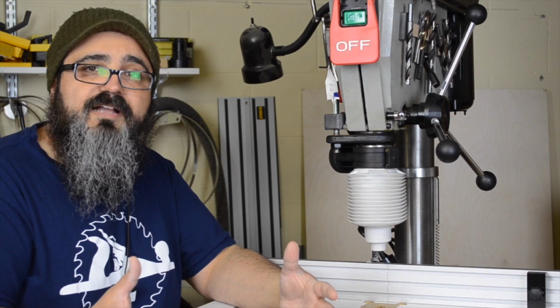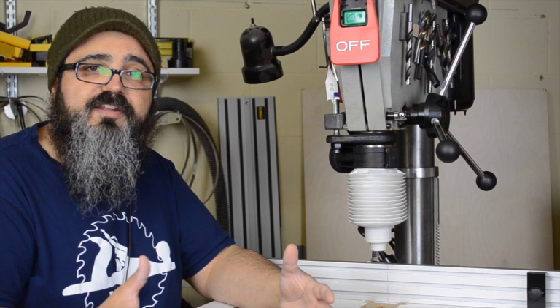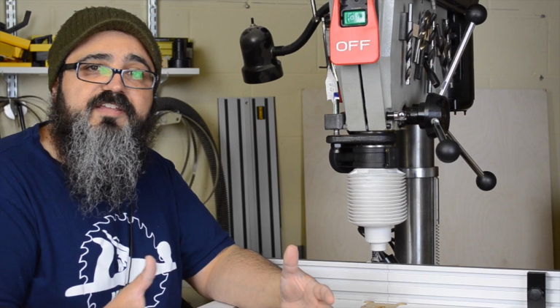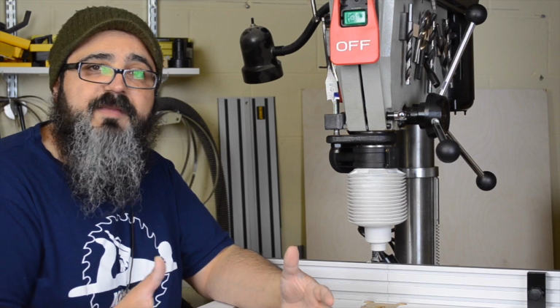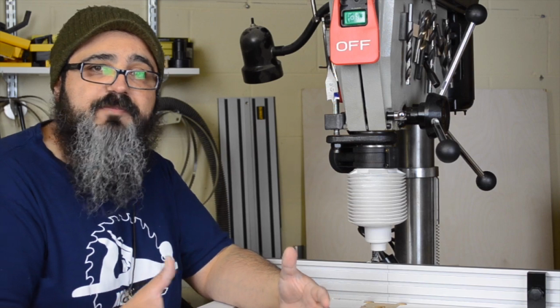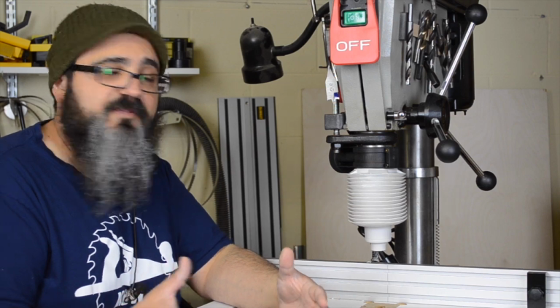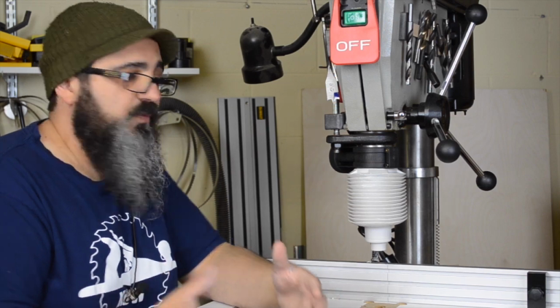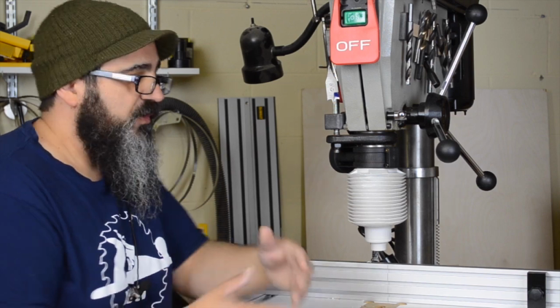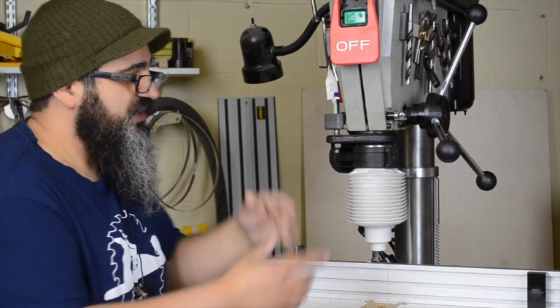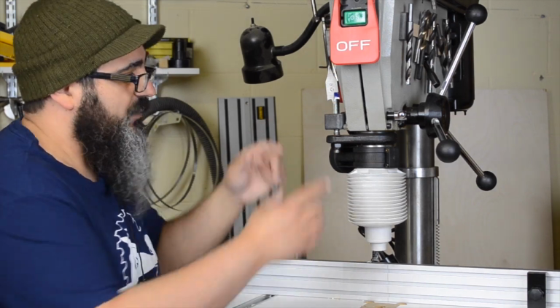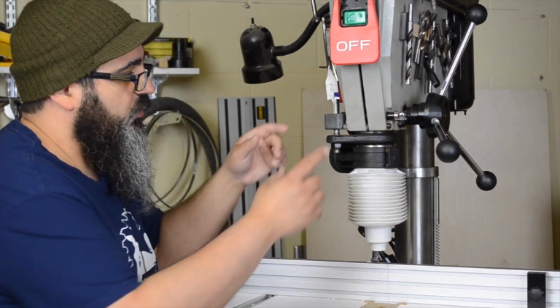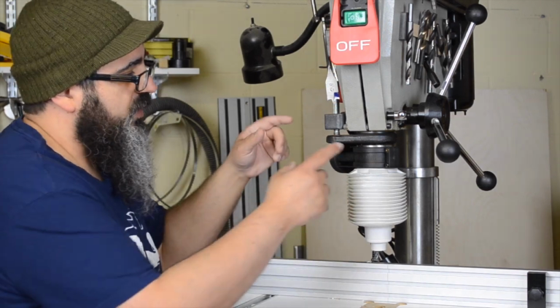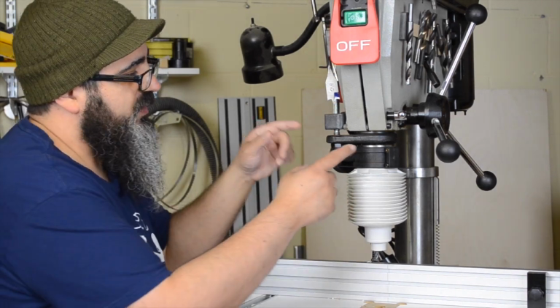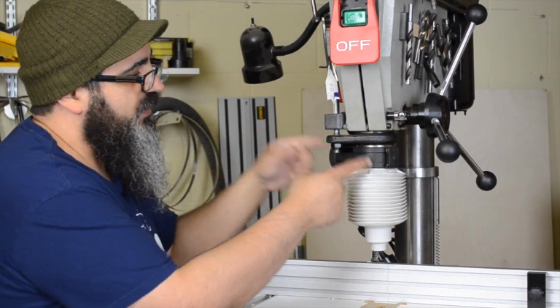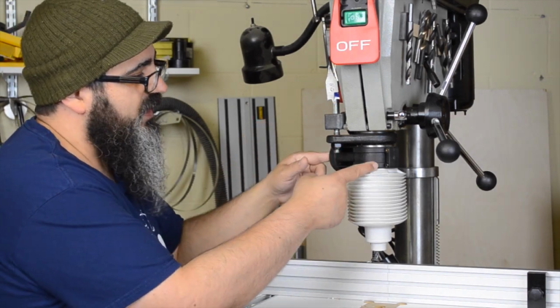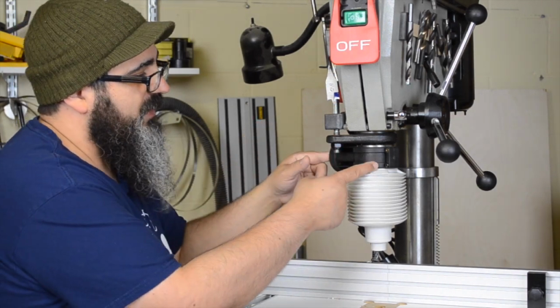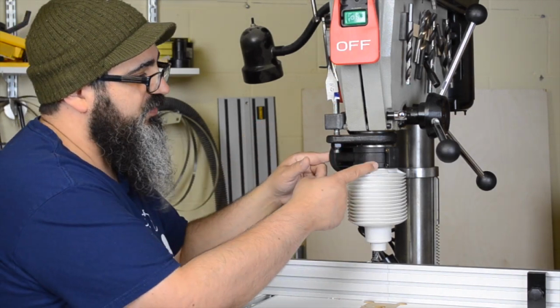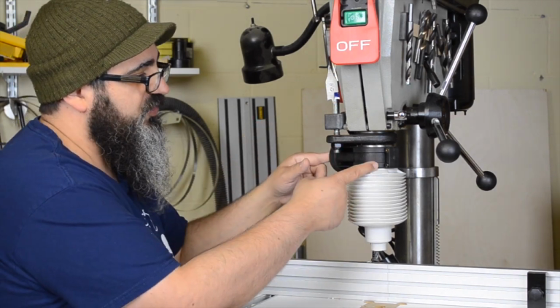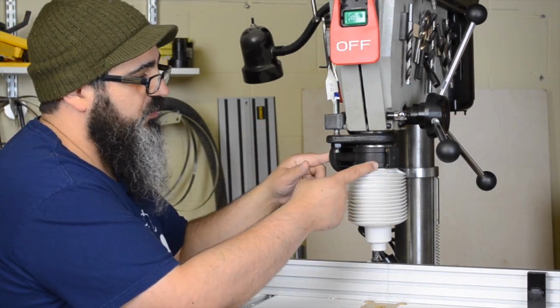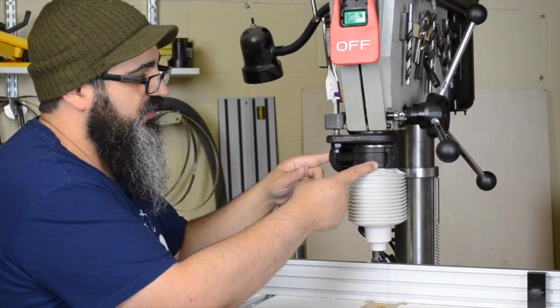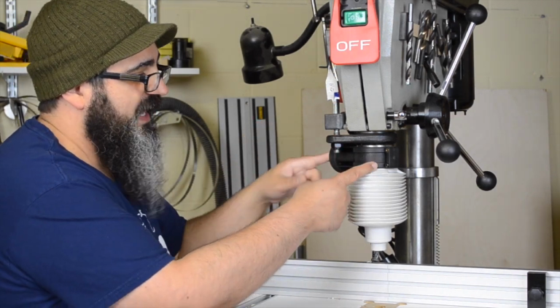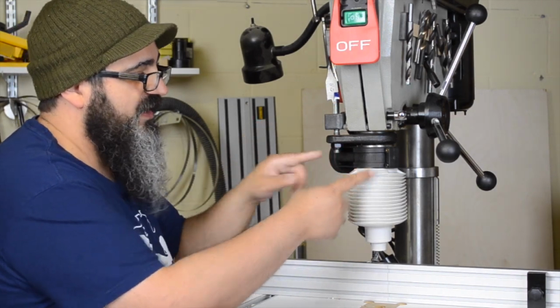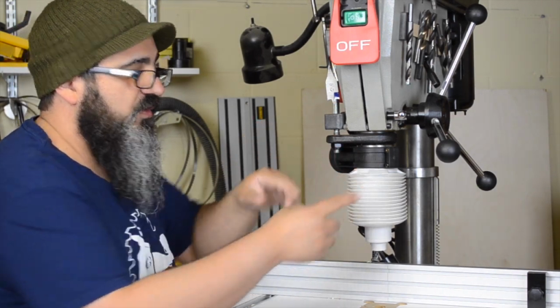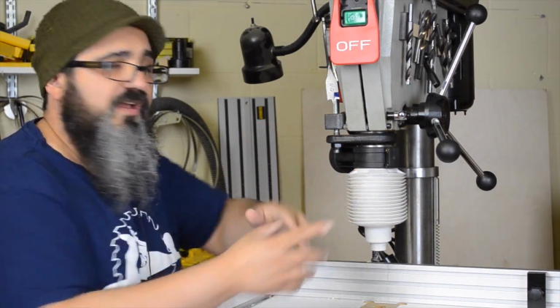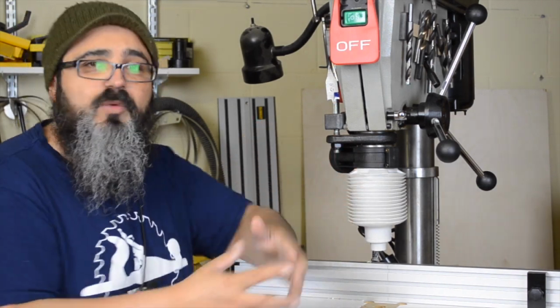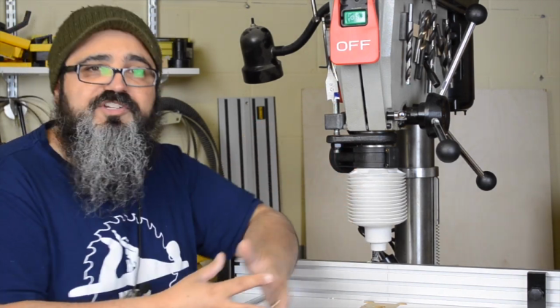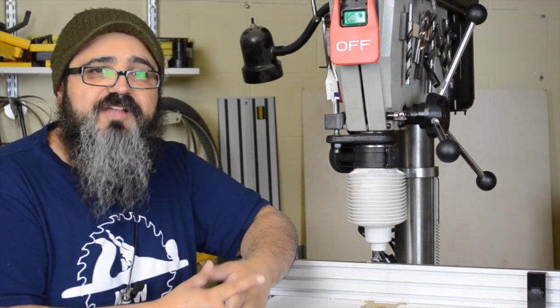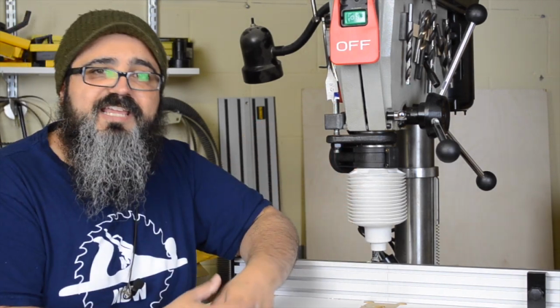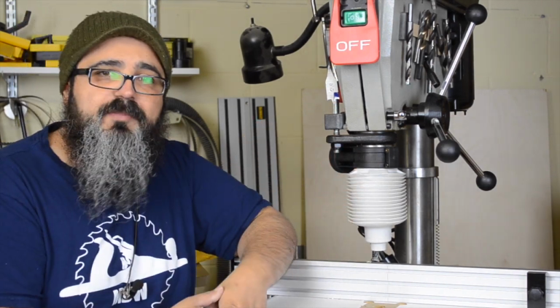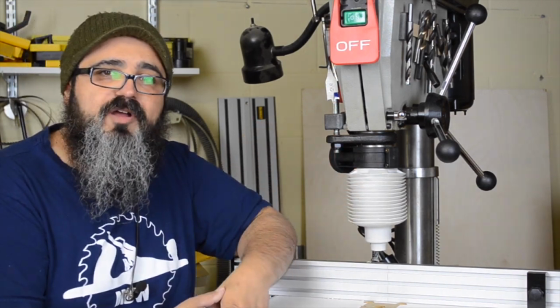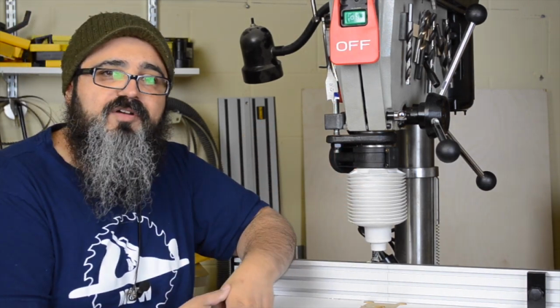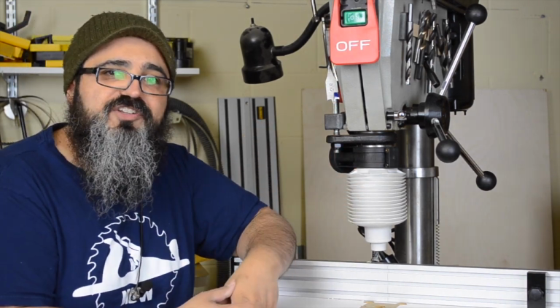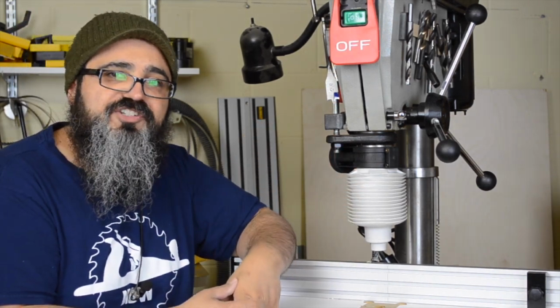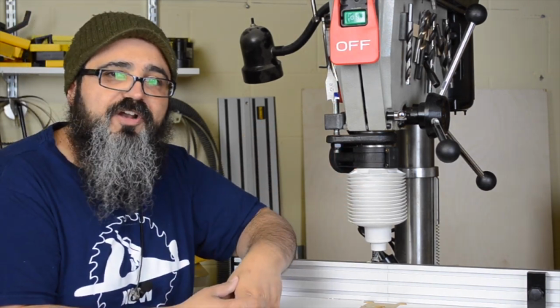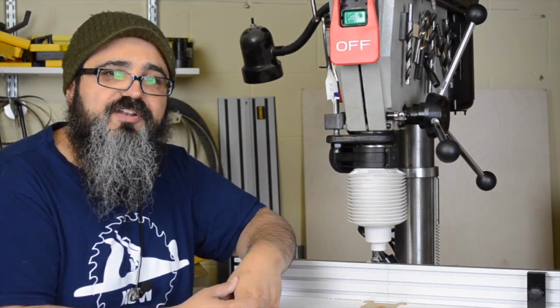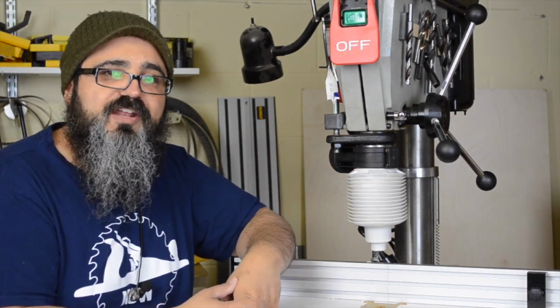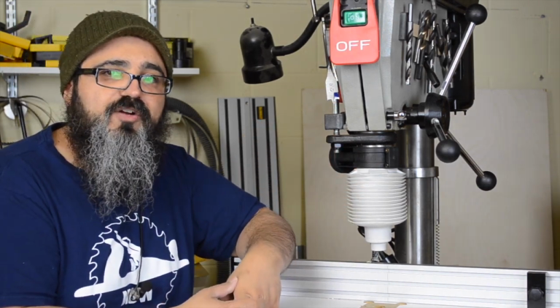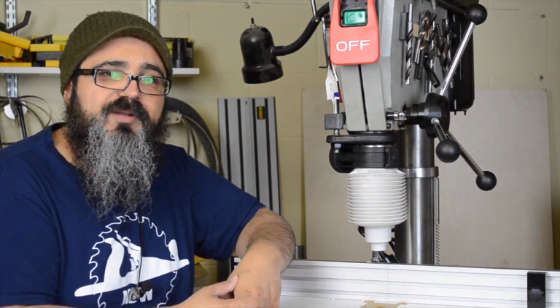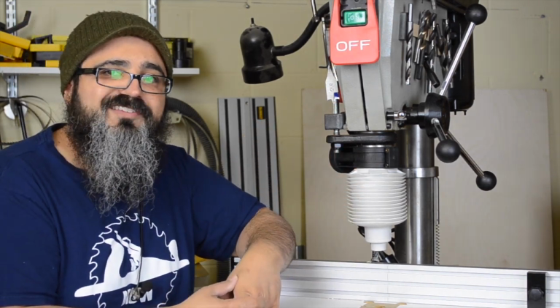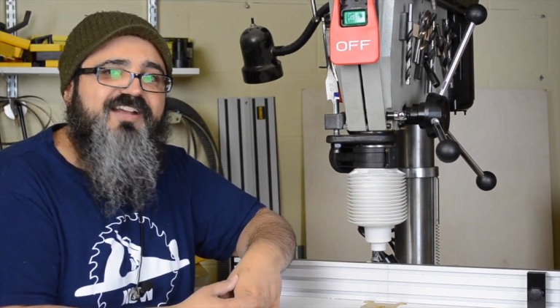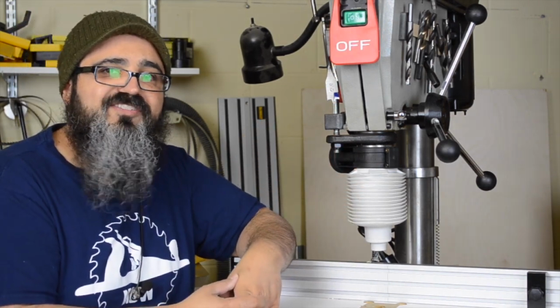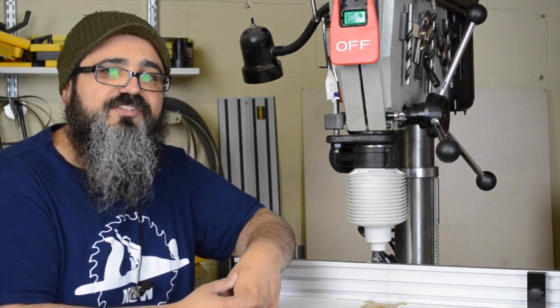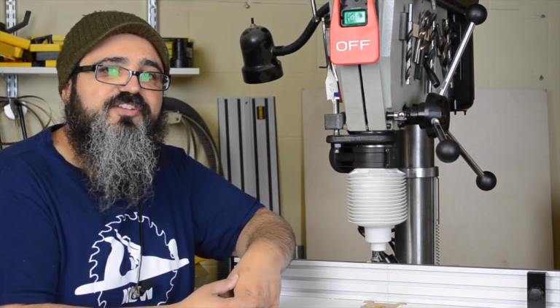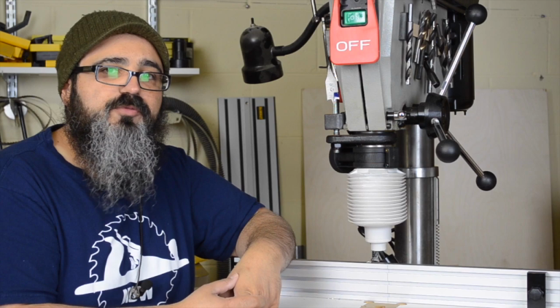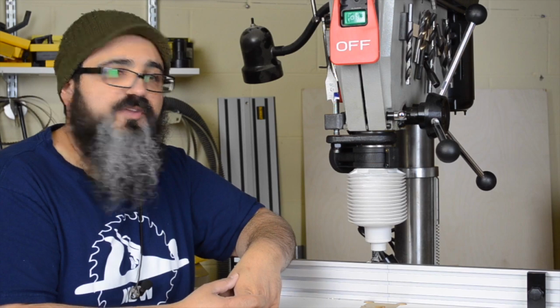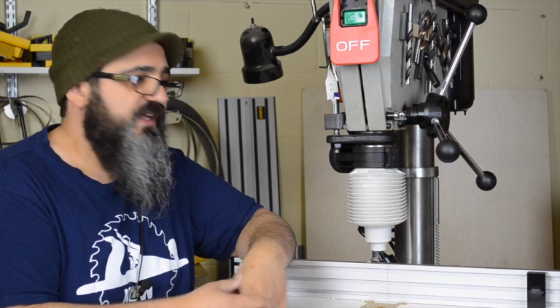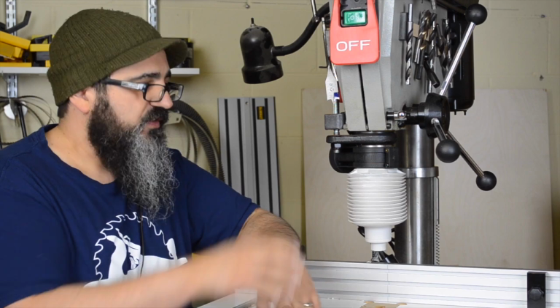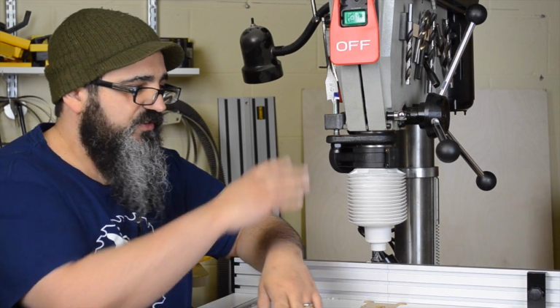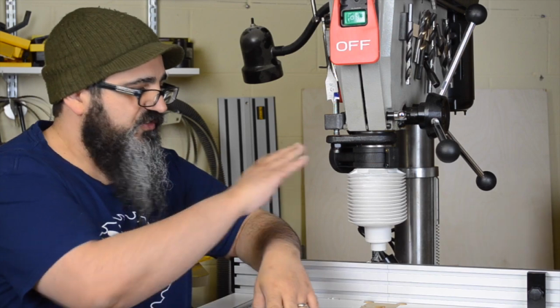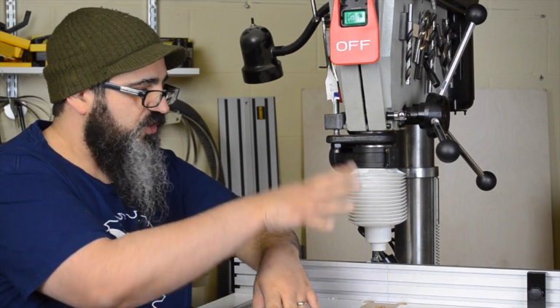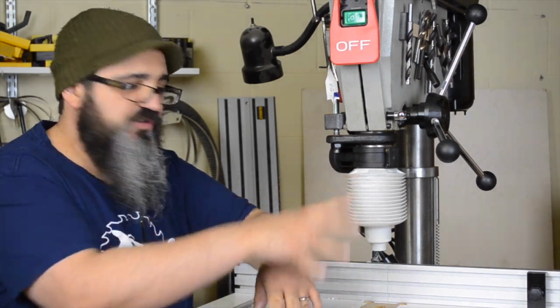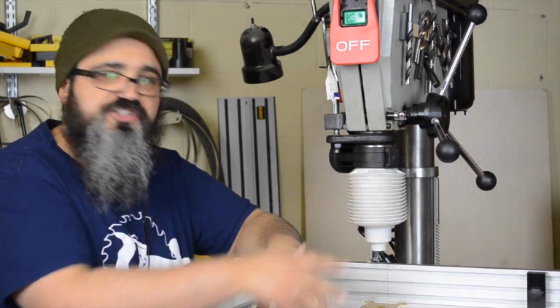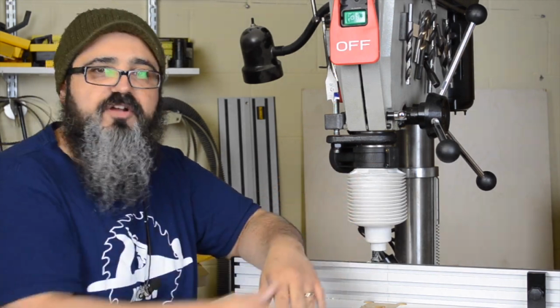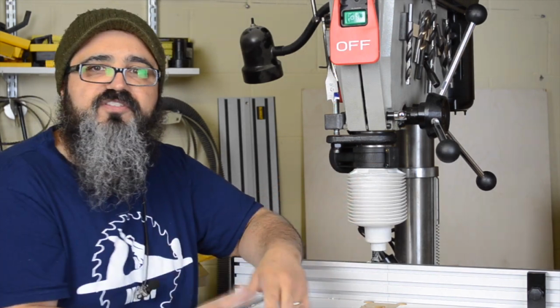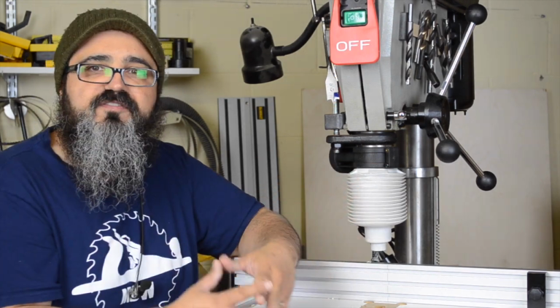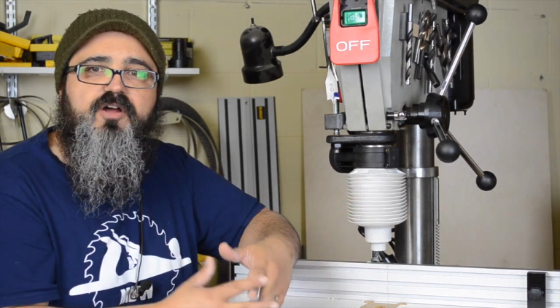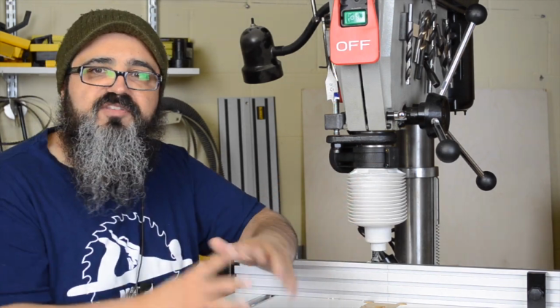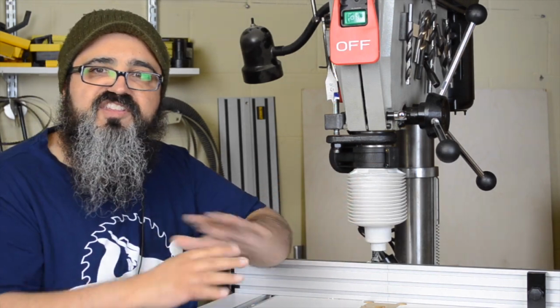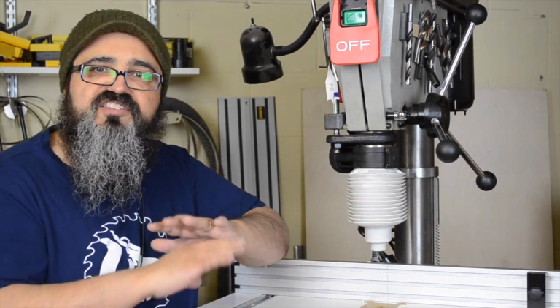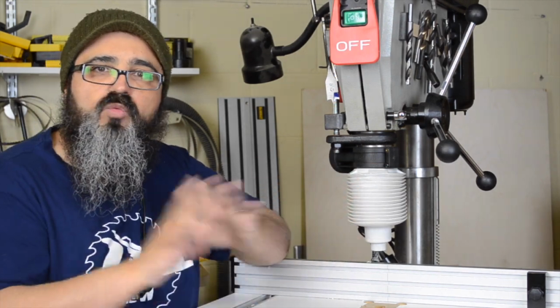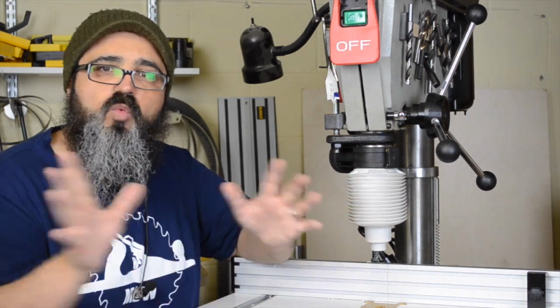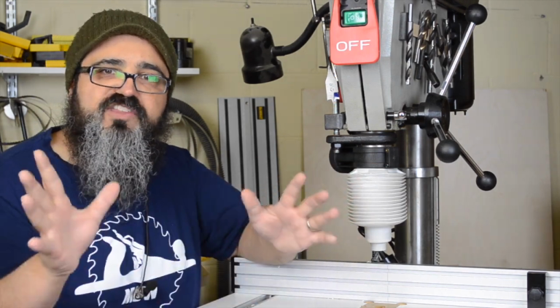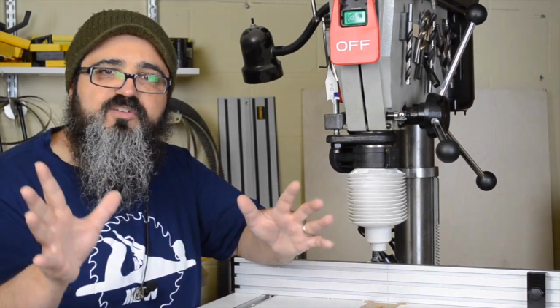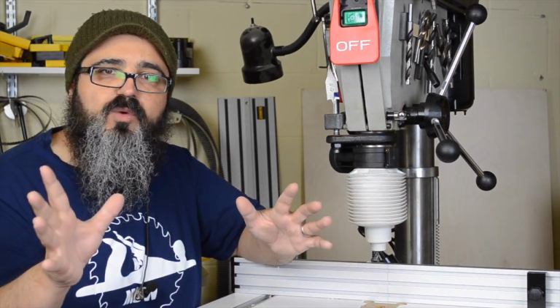On today's Matt's Basement Workshop, we're going to be talking about the Drillnado, which I keep calling the Sharknado, but it's actually the Drillnado. There are no sharks involved in this whatsoever.